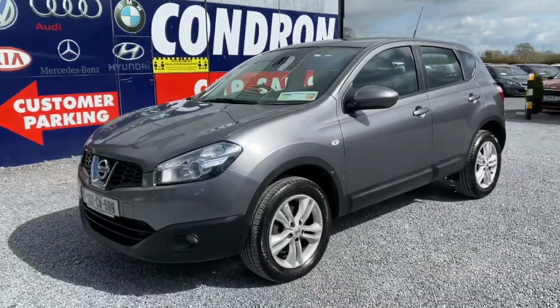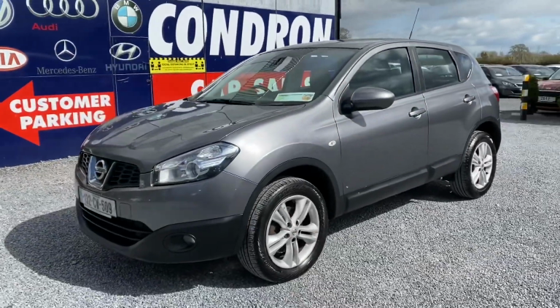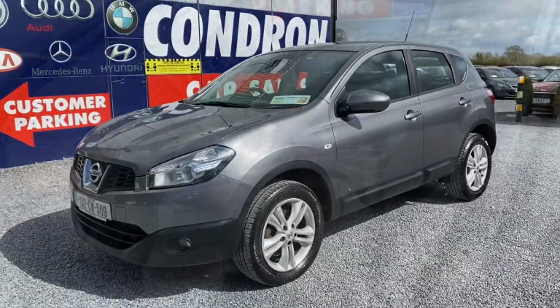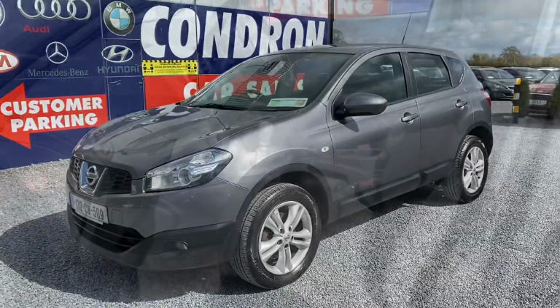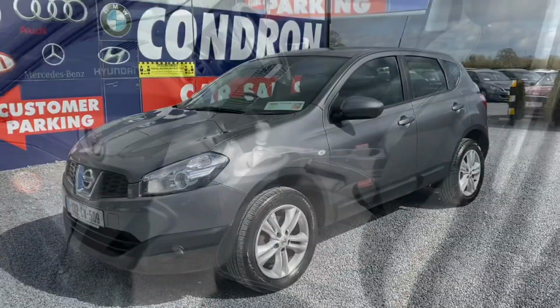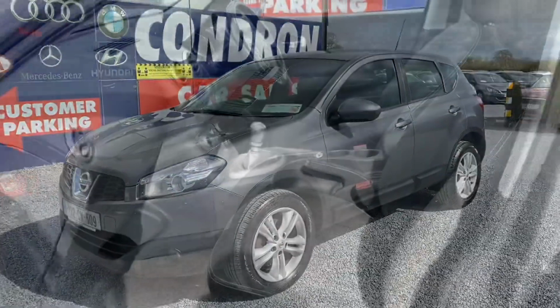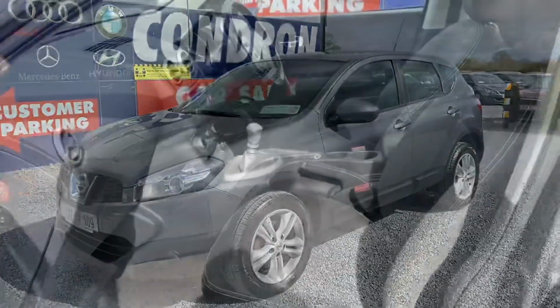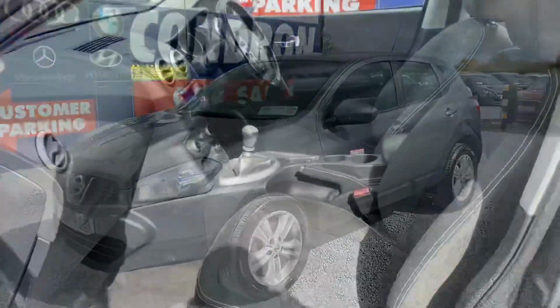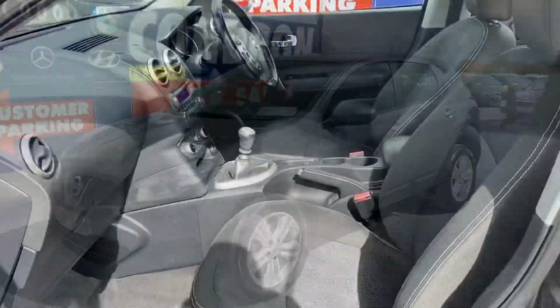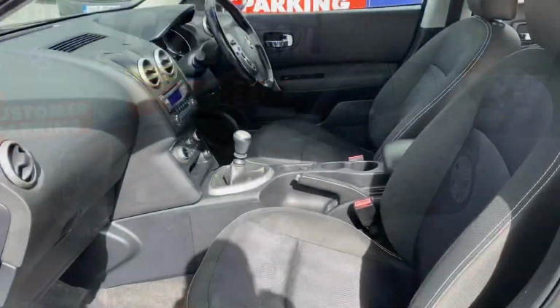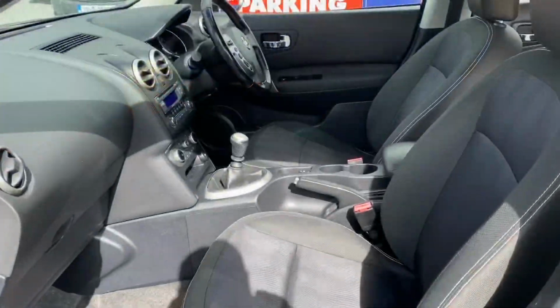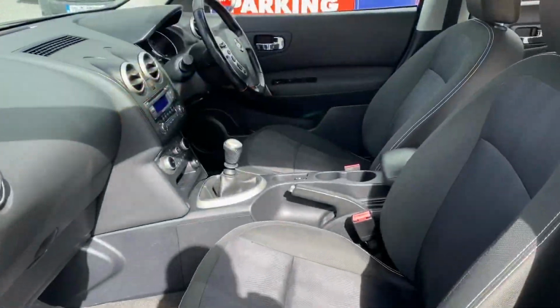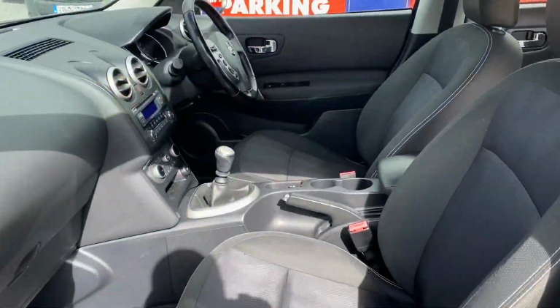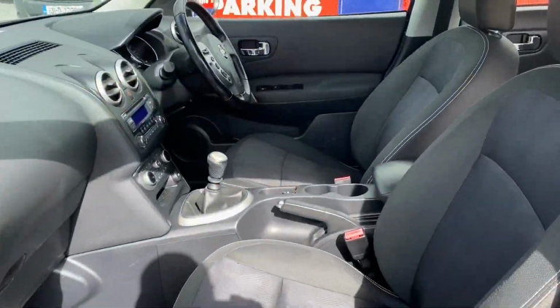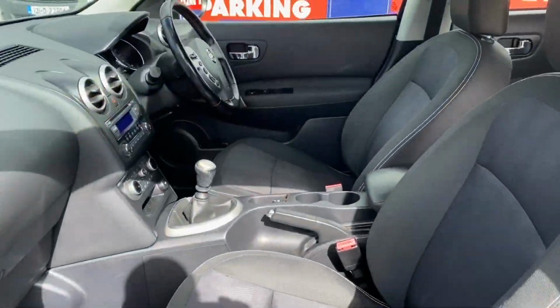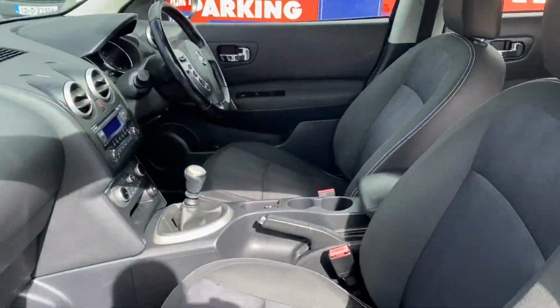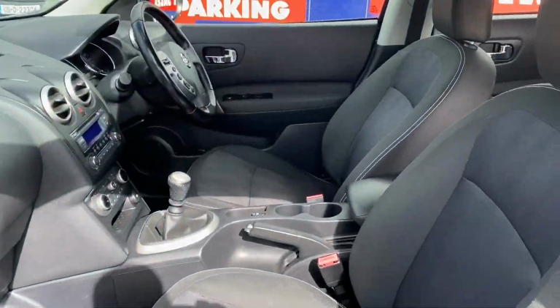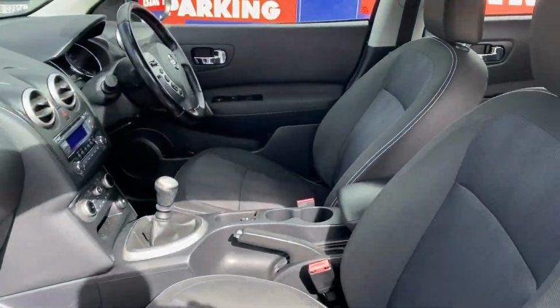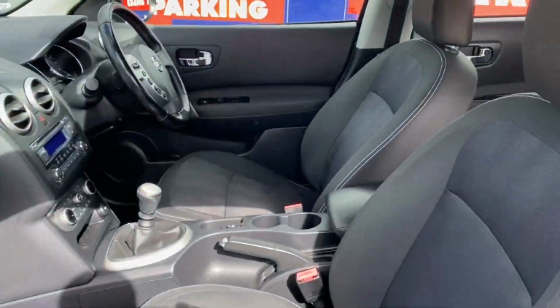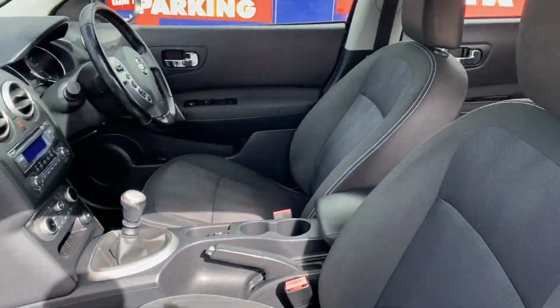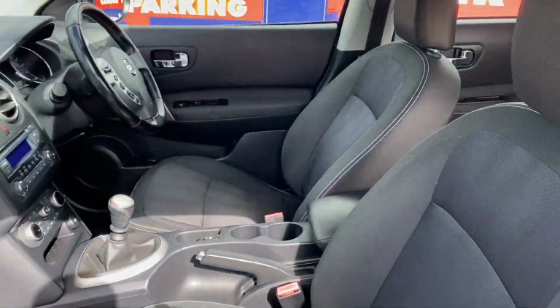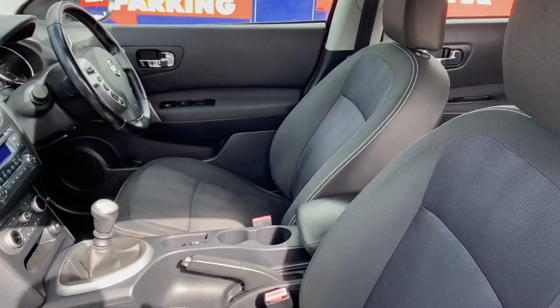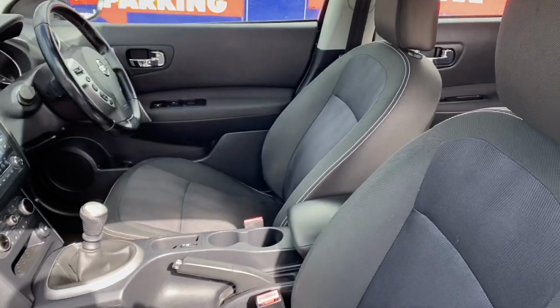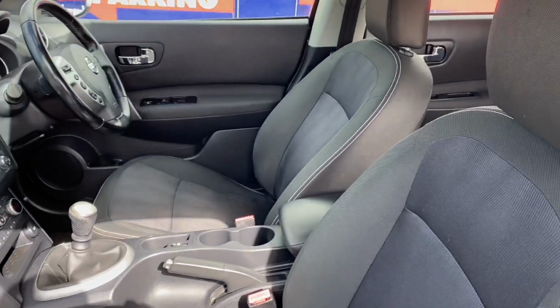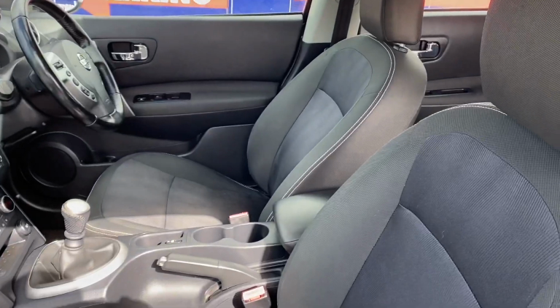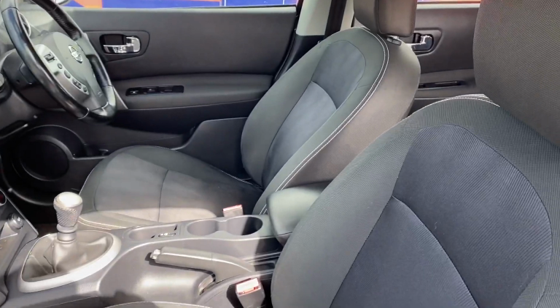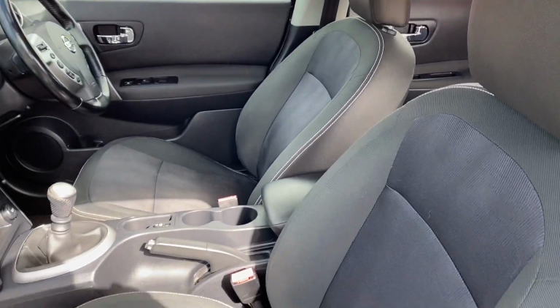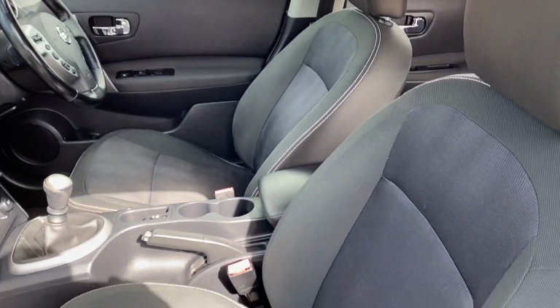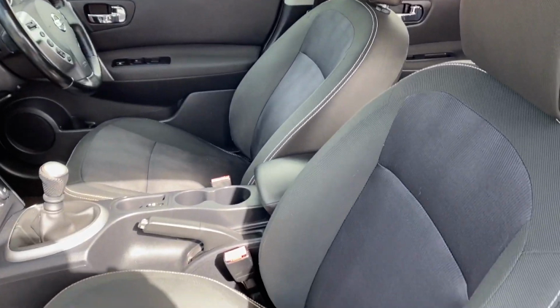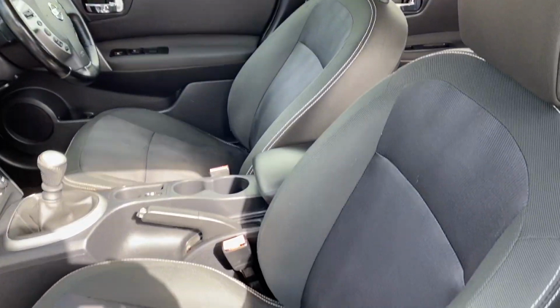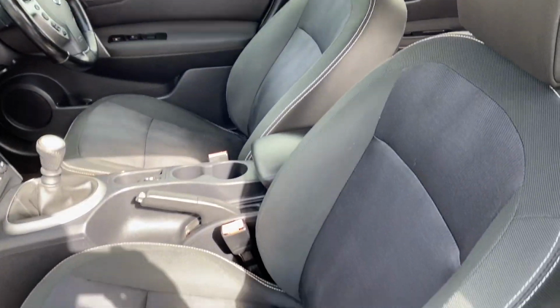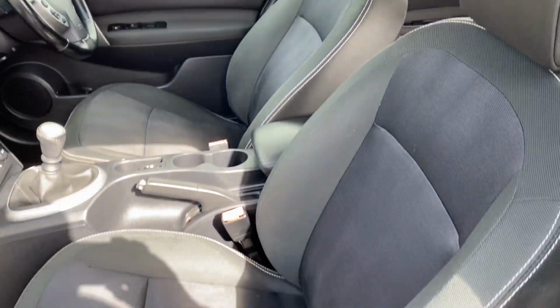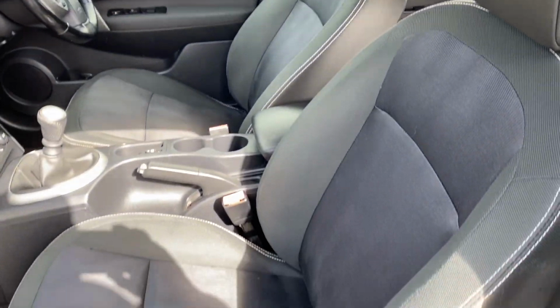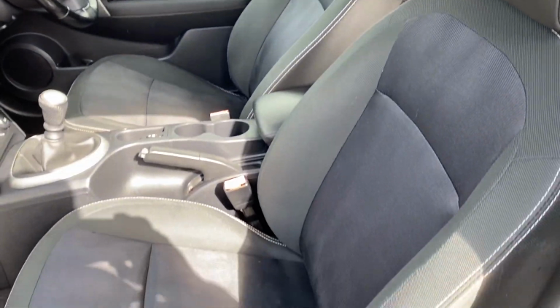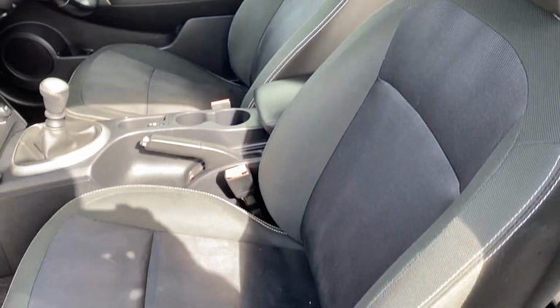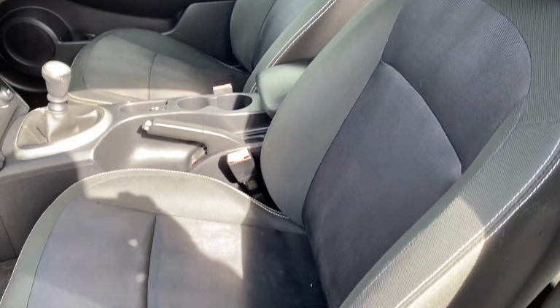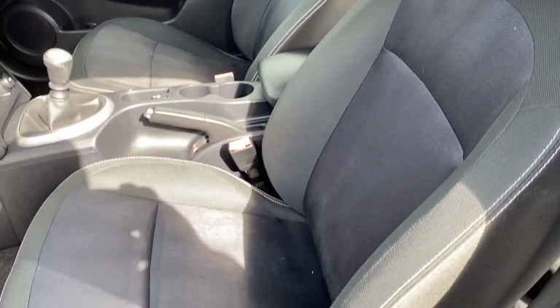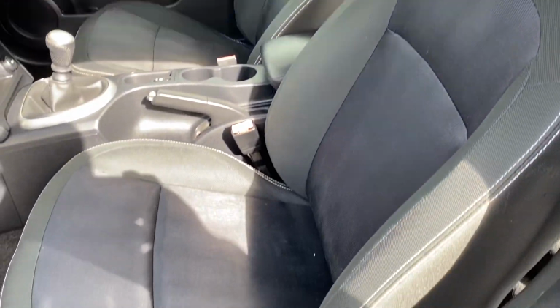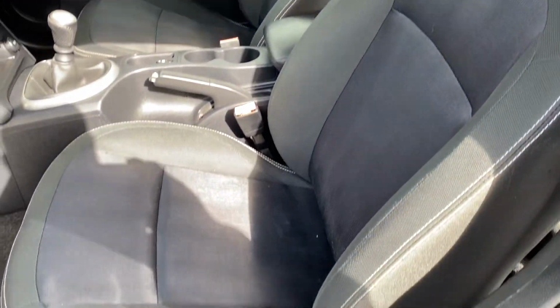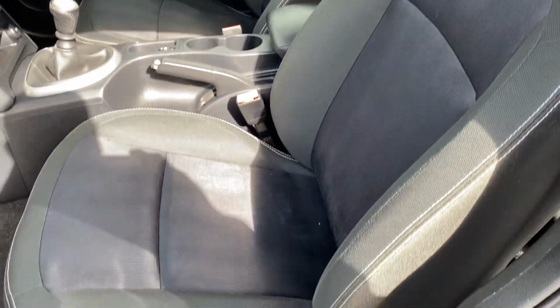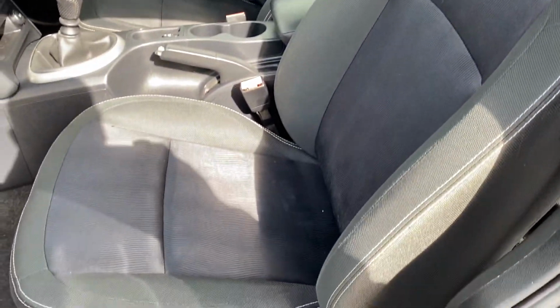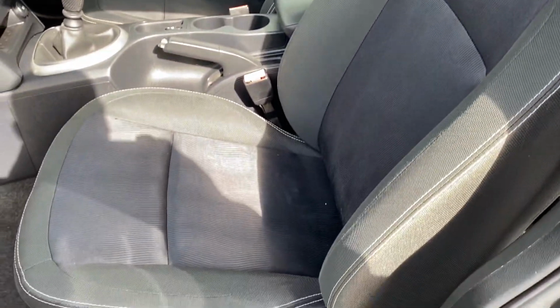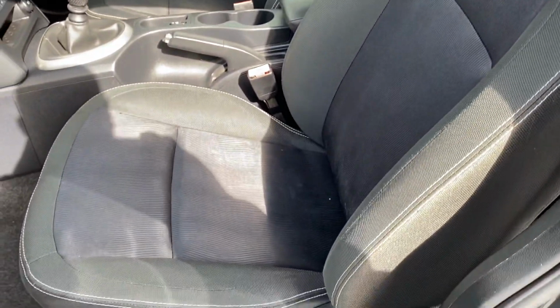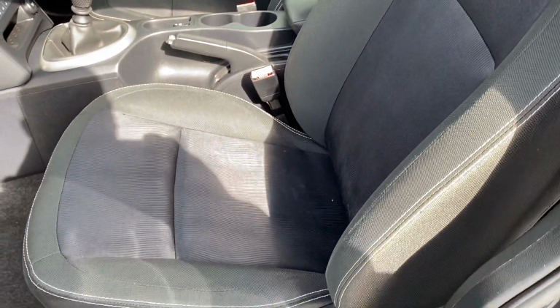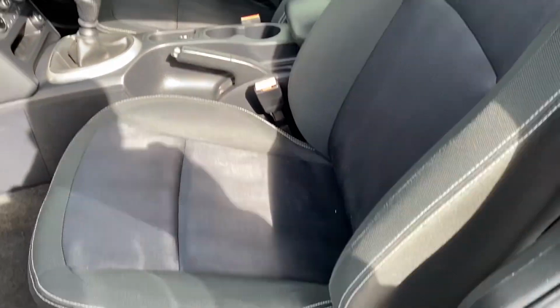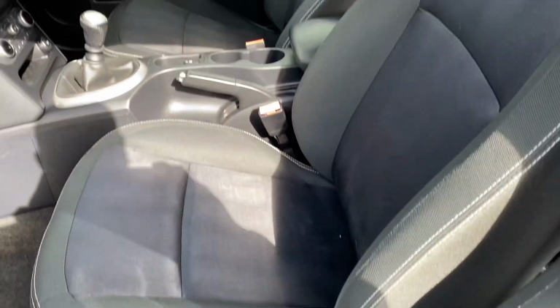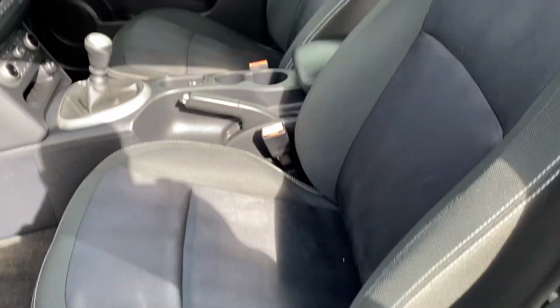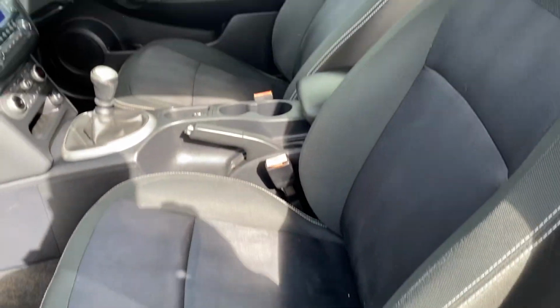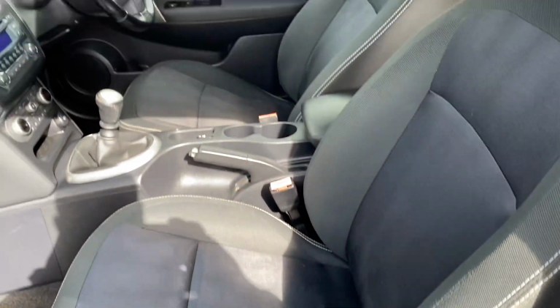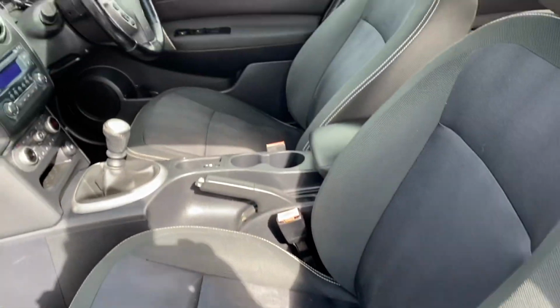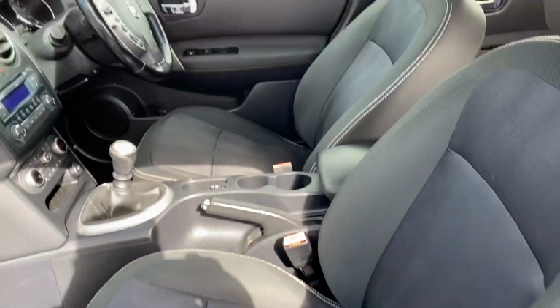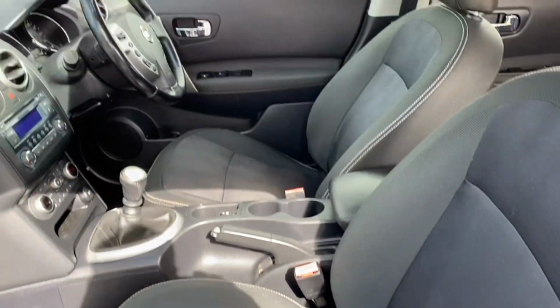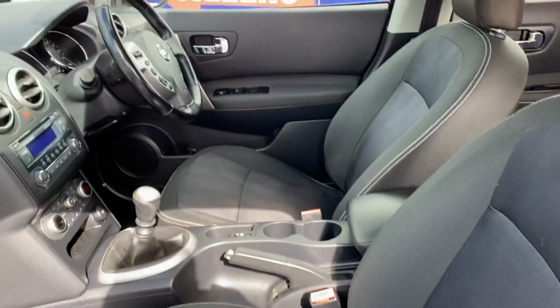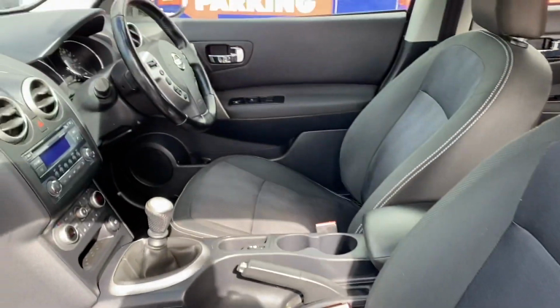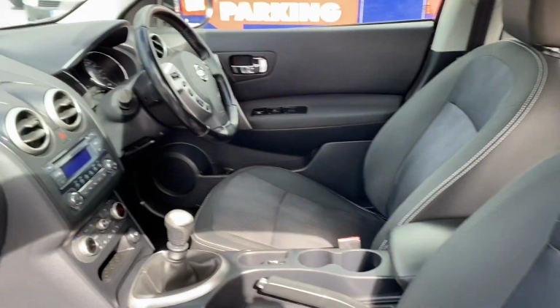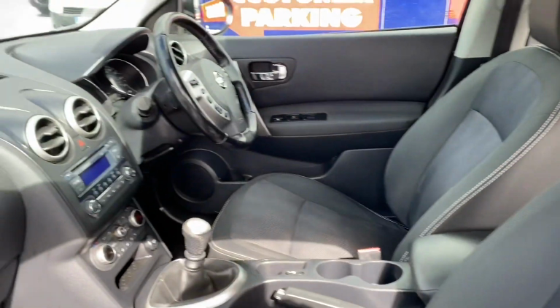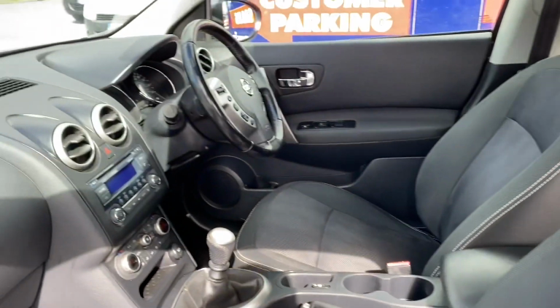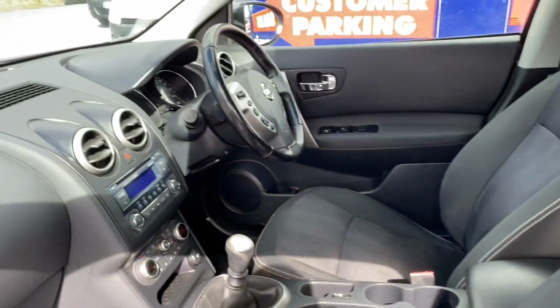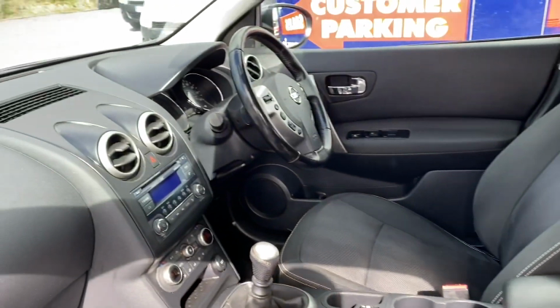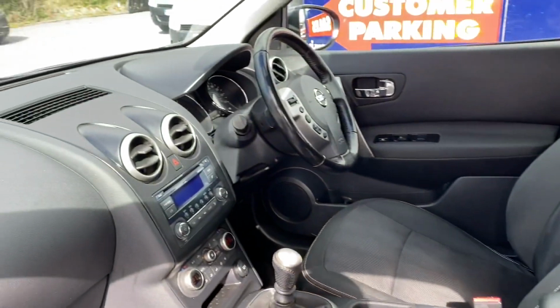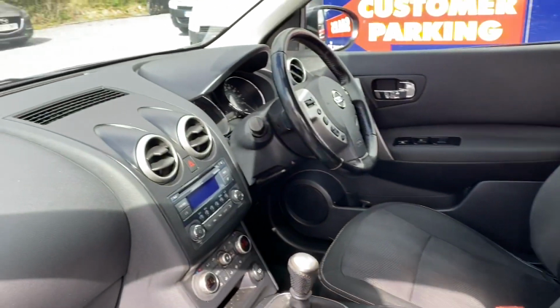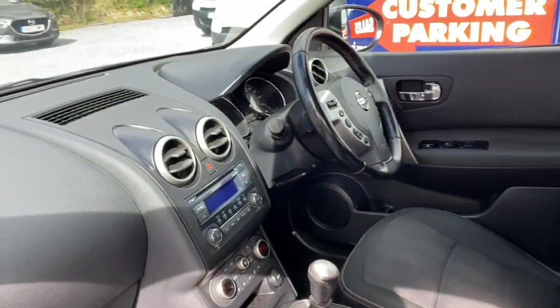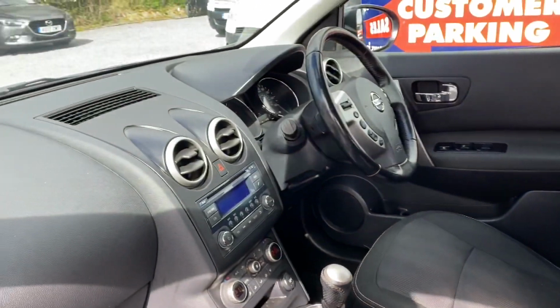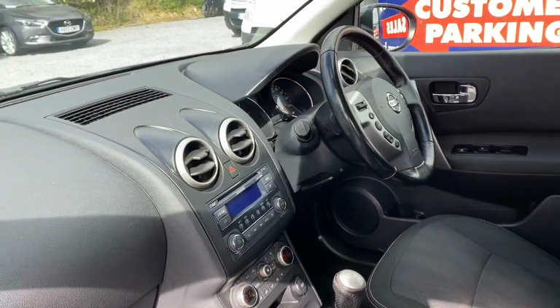A quick look at the interior — it is a six-speed manual with electric windows all four, Bluetooth, and cruise control.